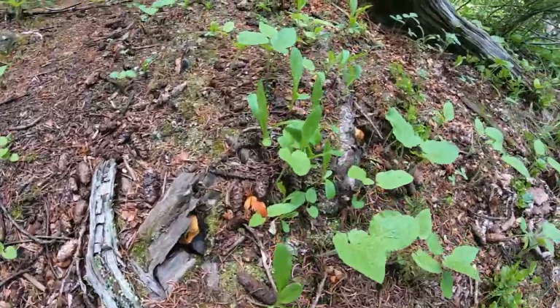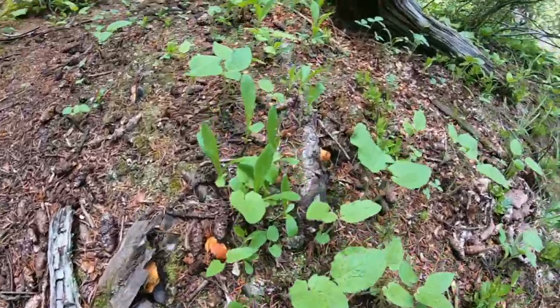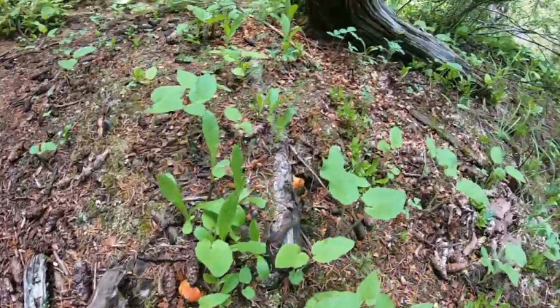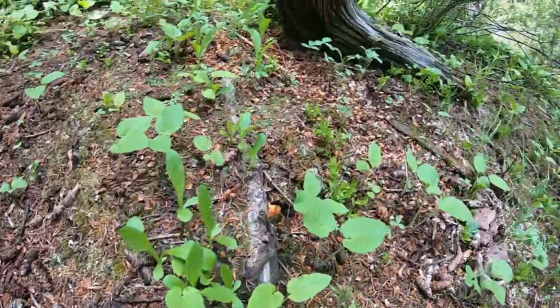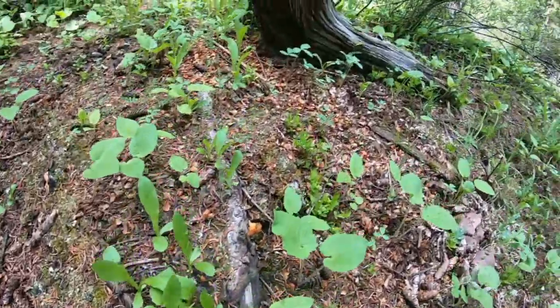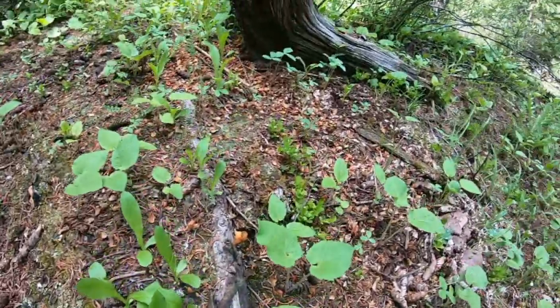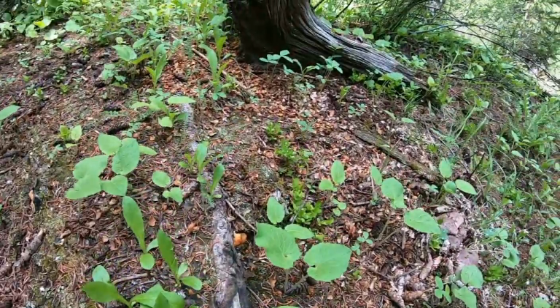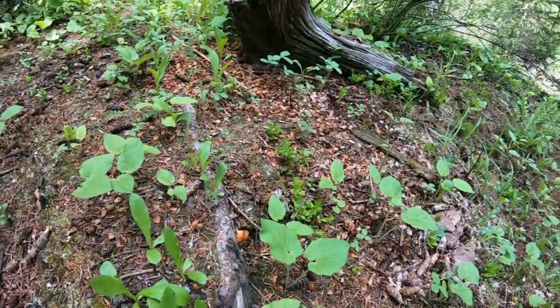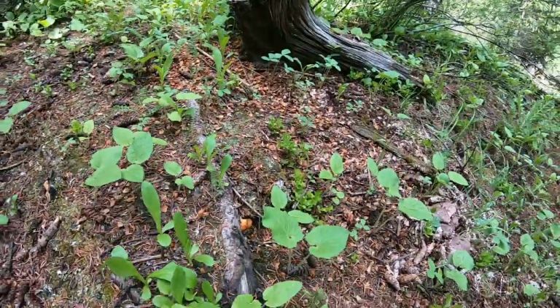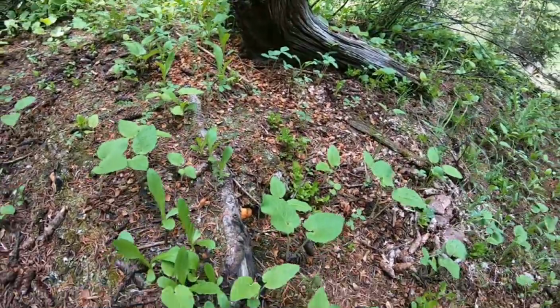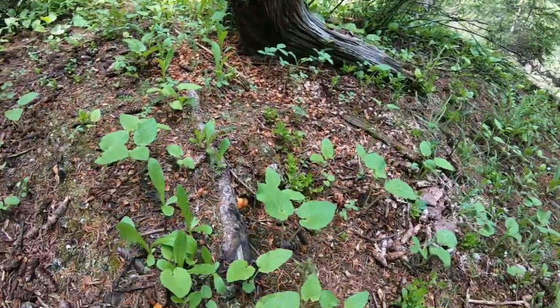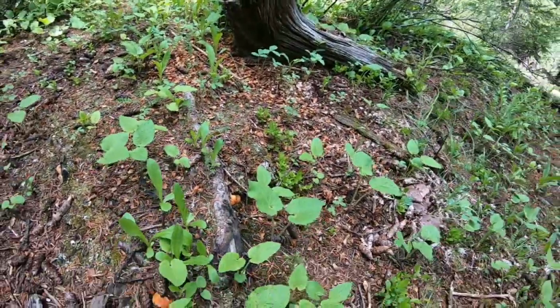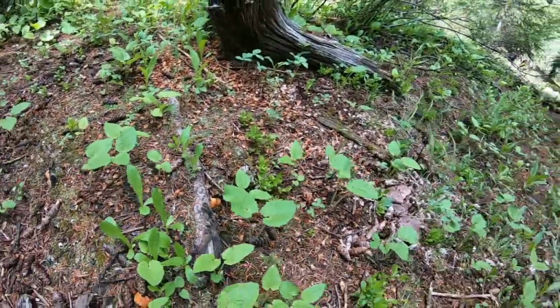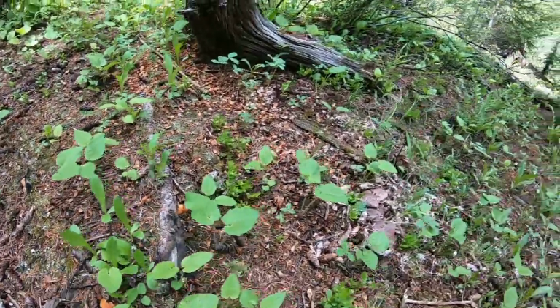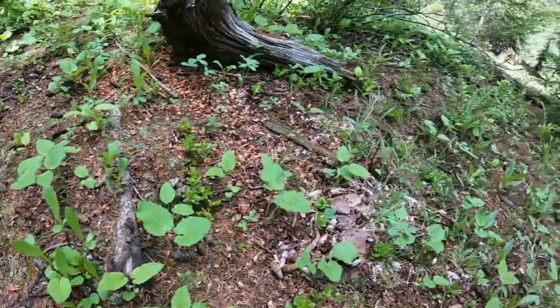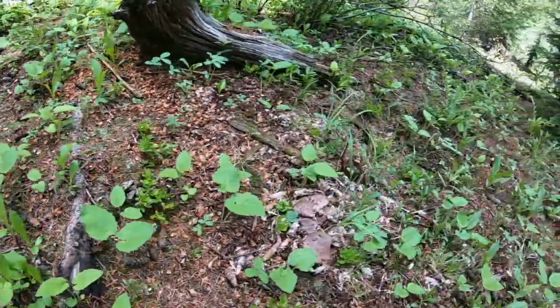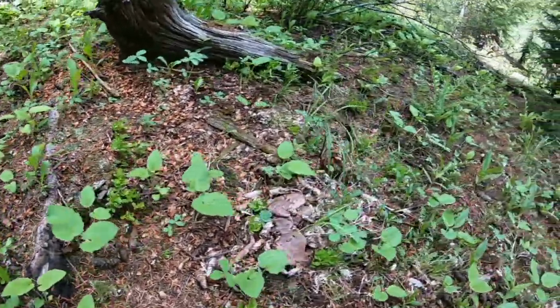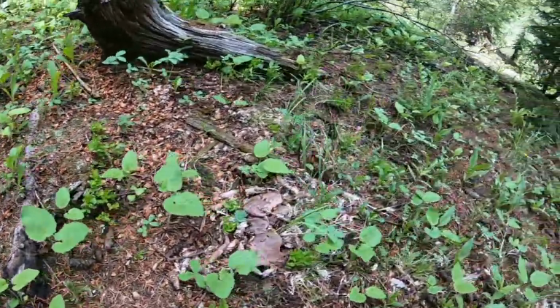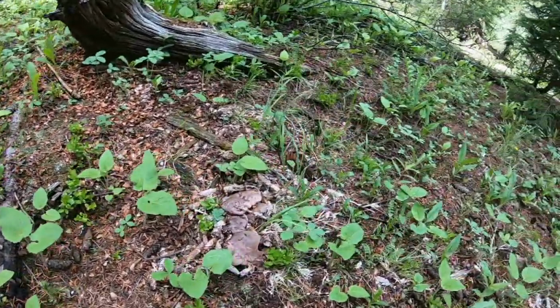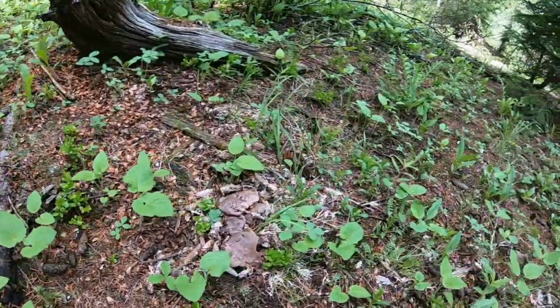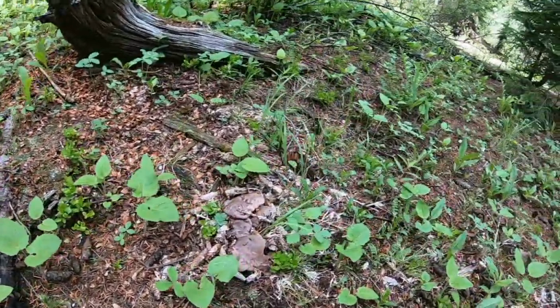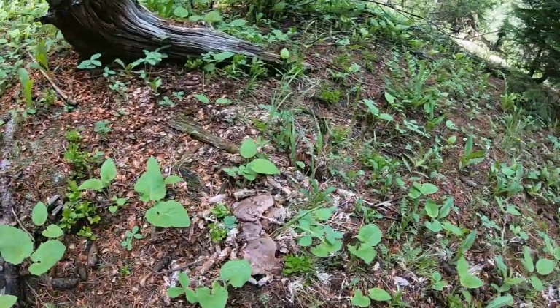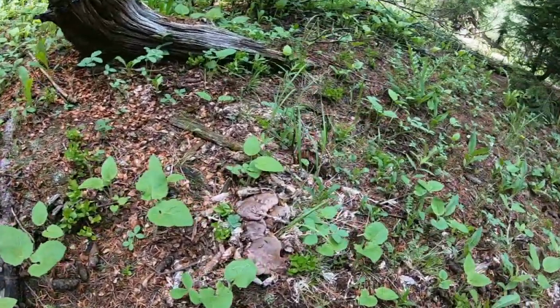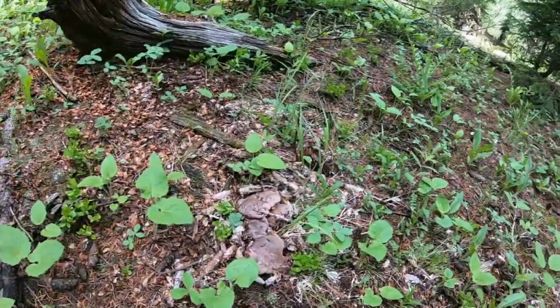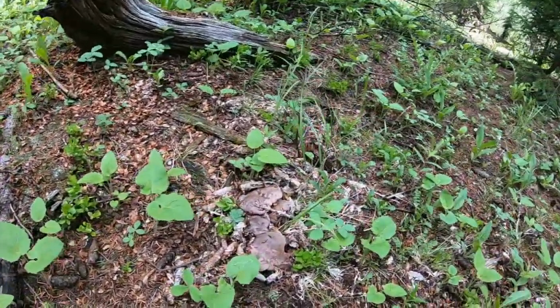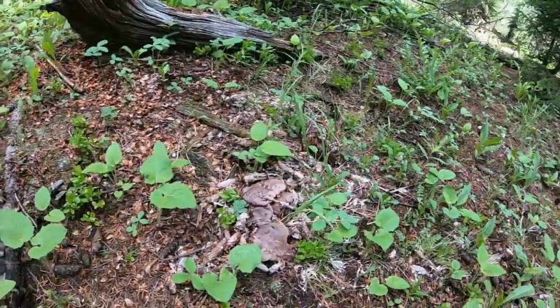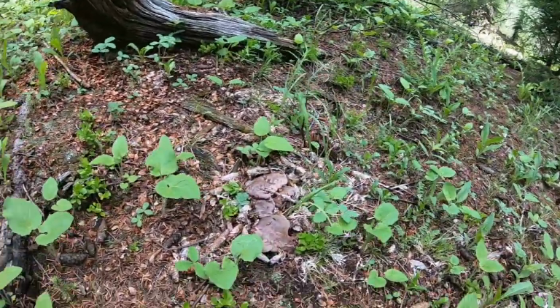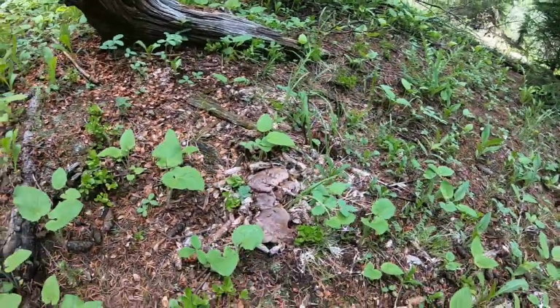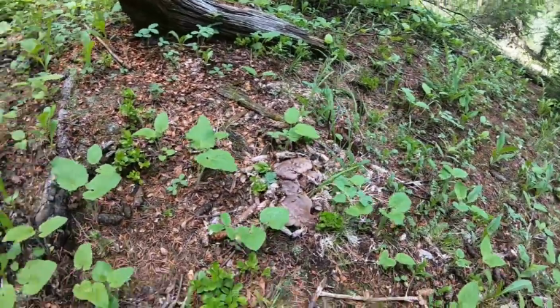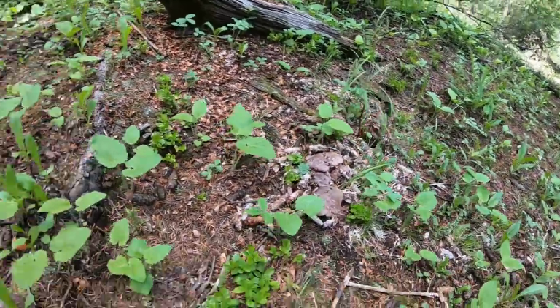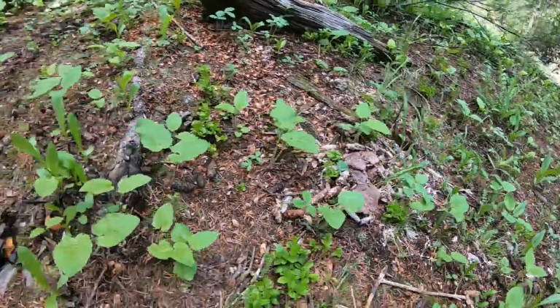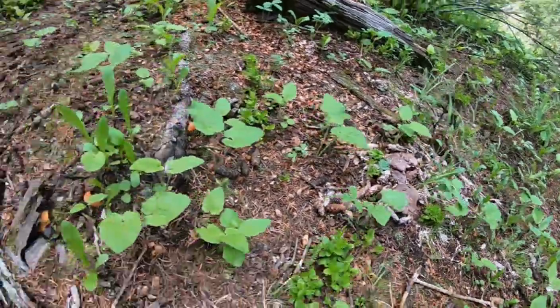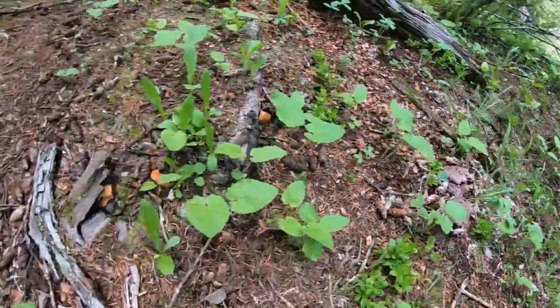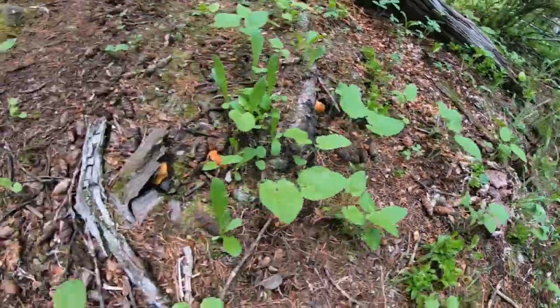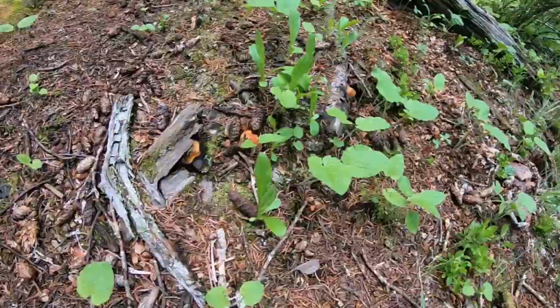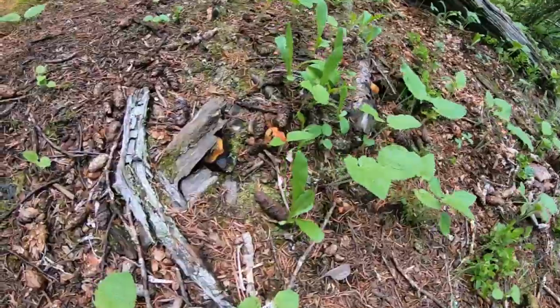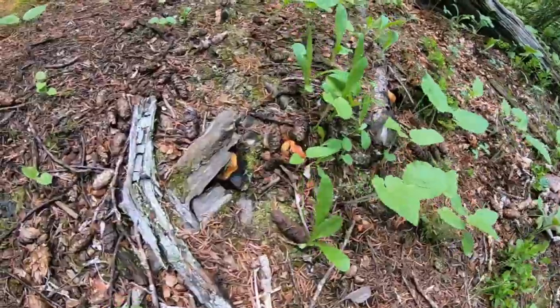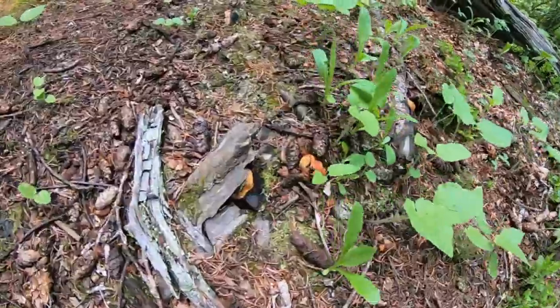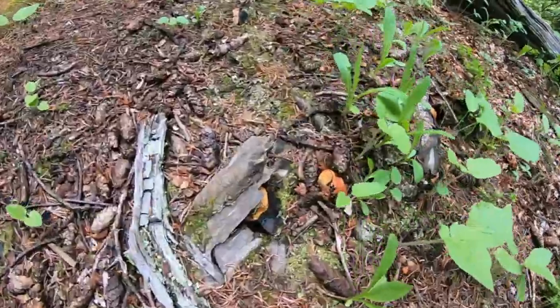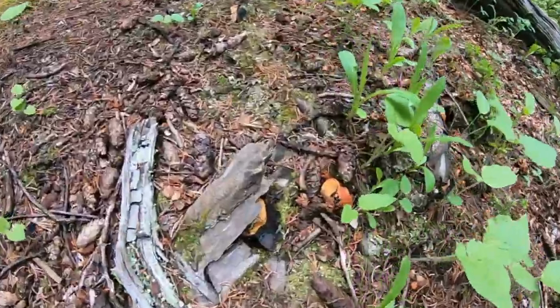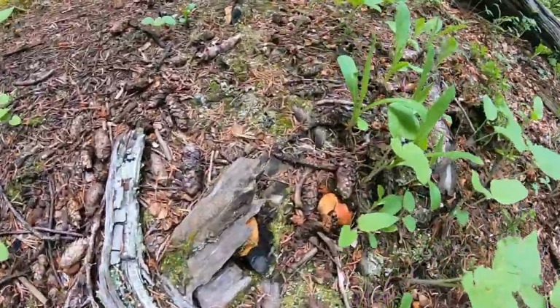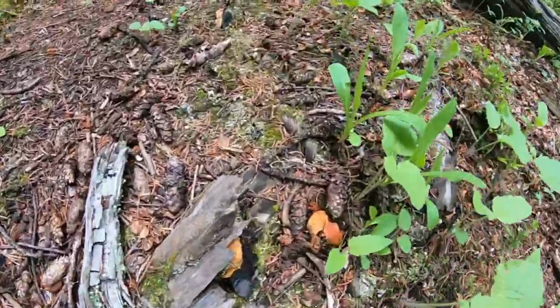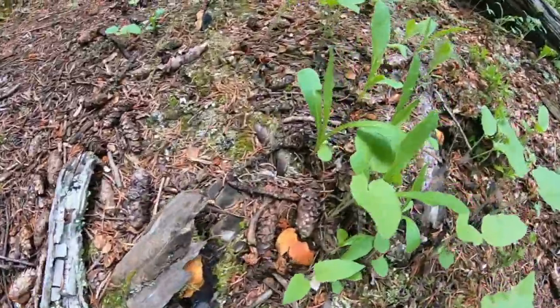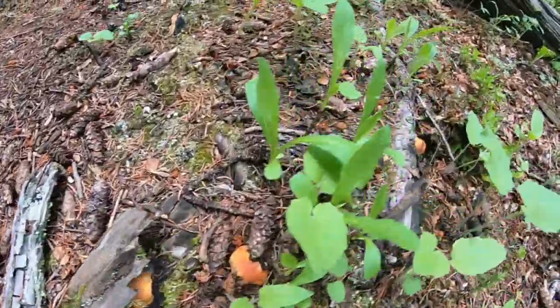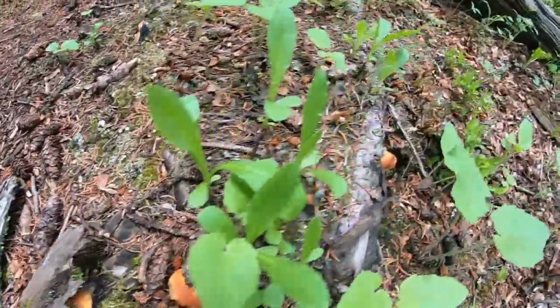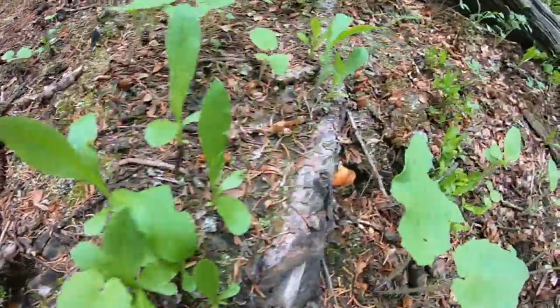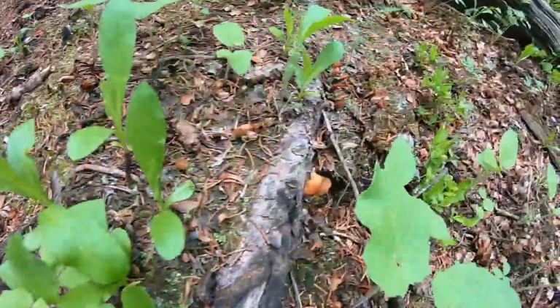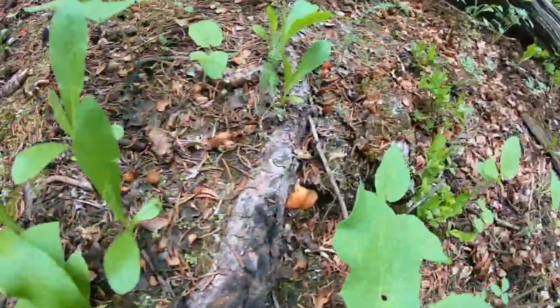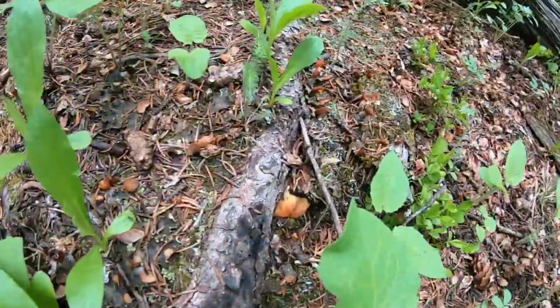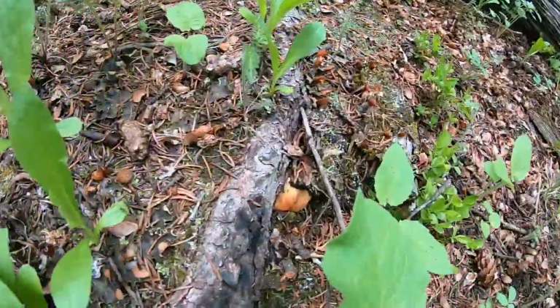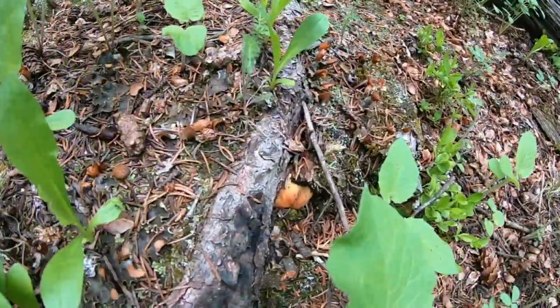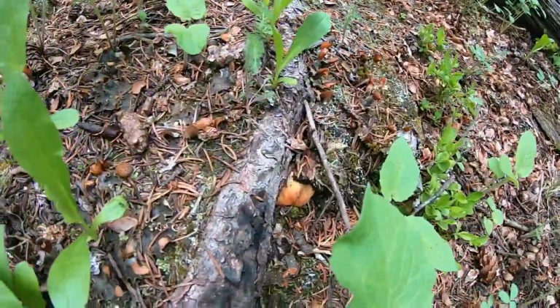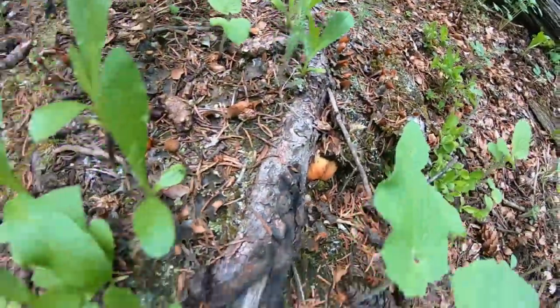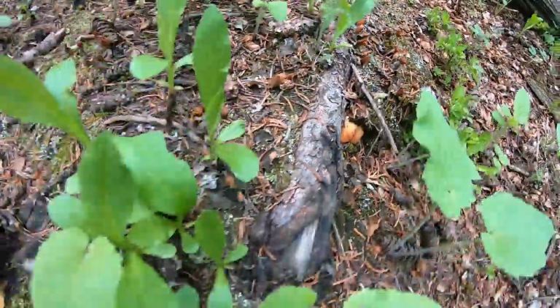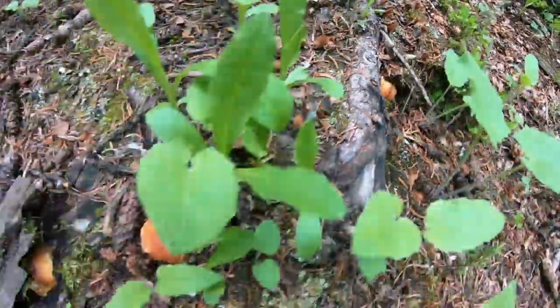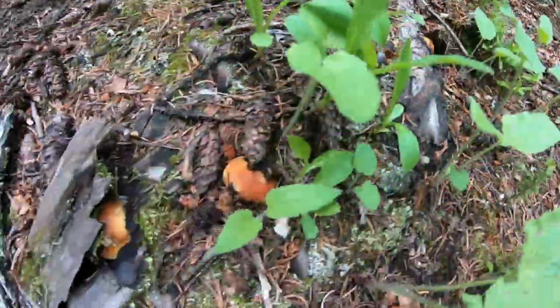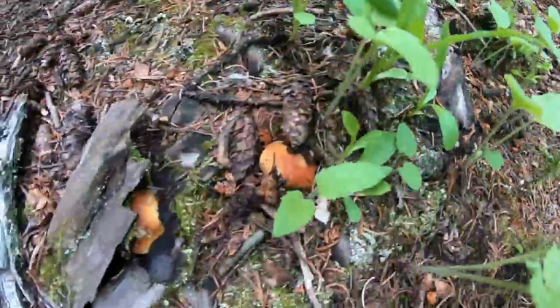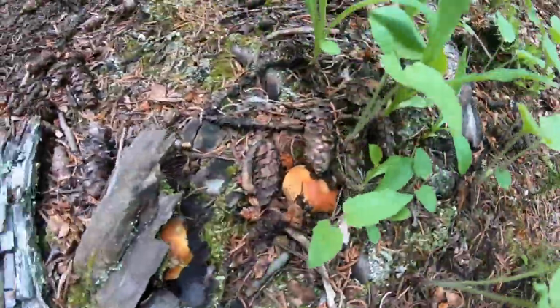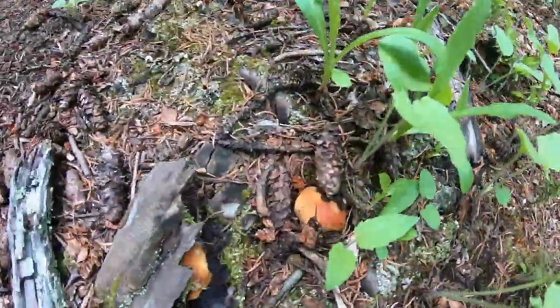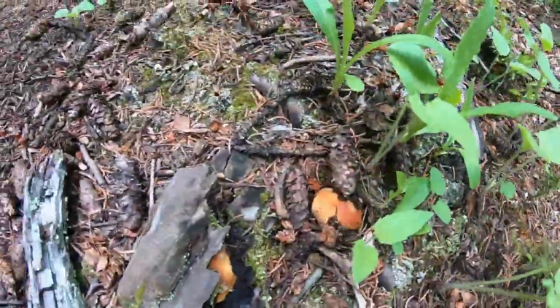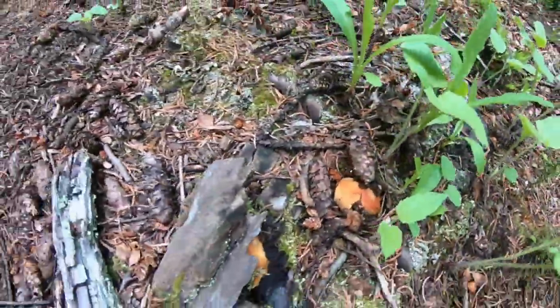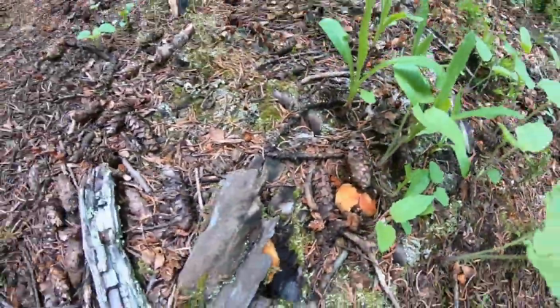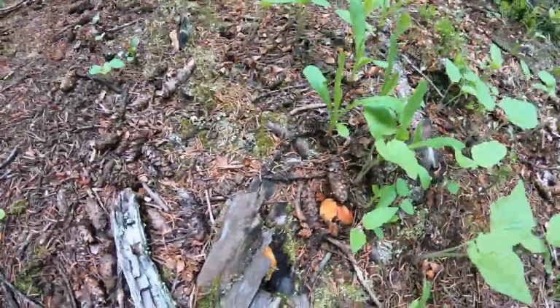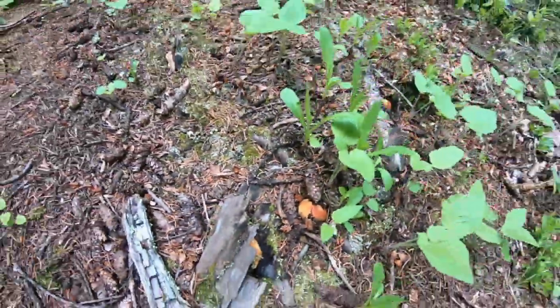Those are bad ones — those are poisonous. Yeah, those are the poisonous ones. These are the ones that you want right here: one, two, three.